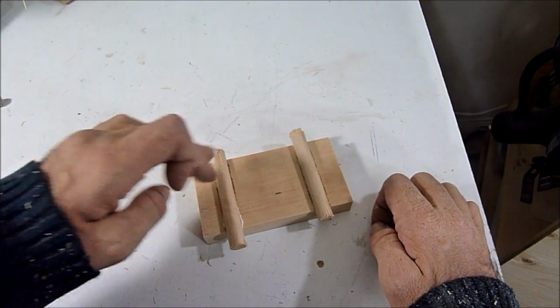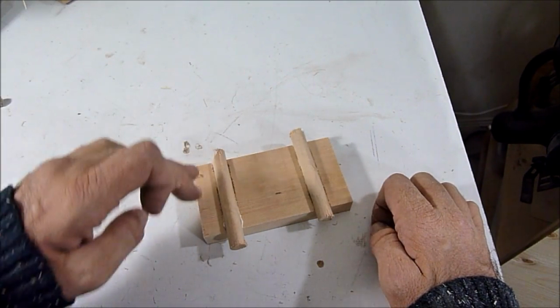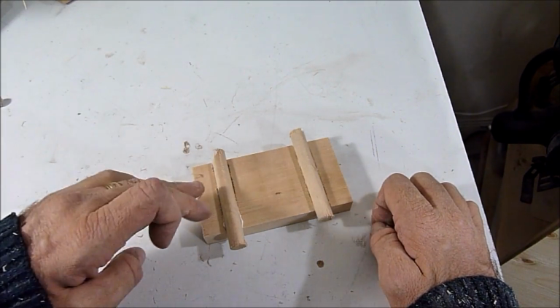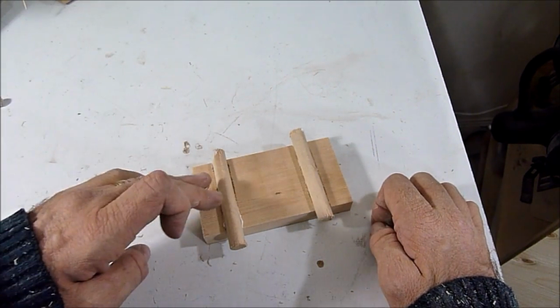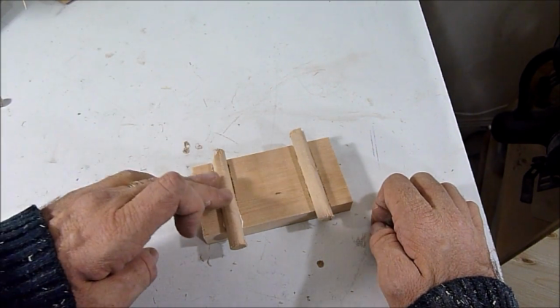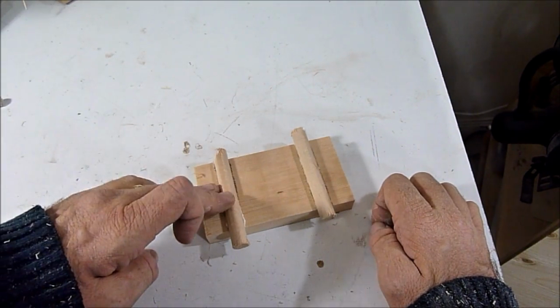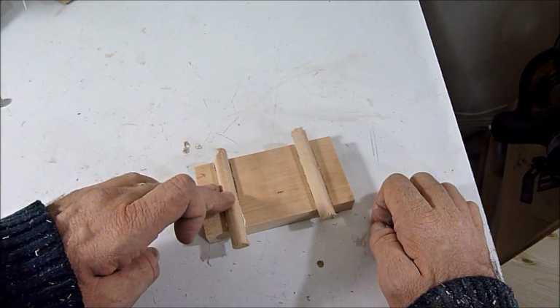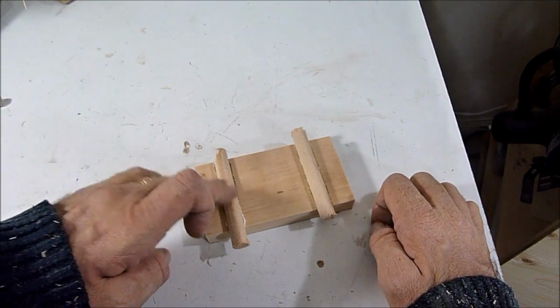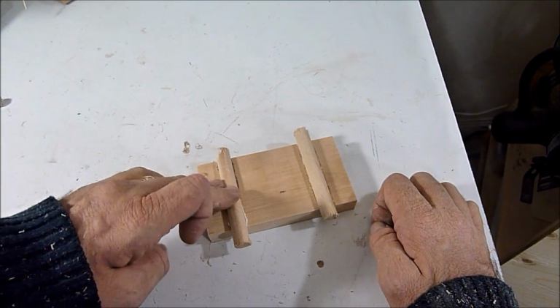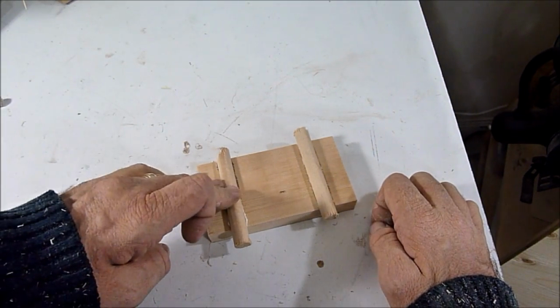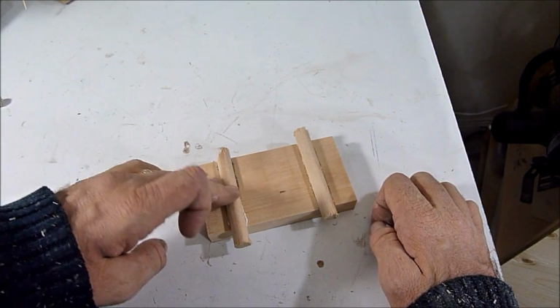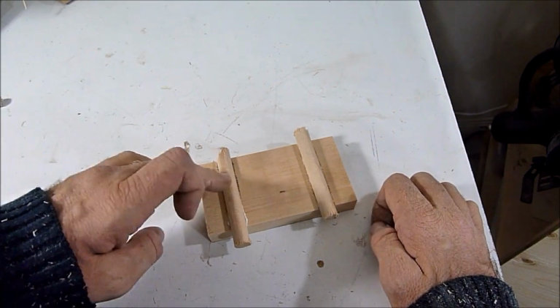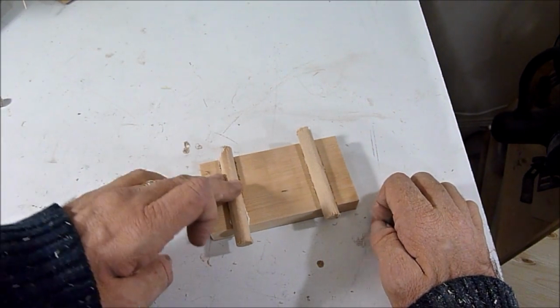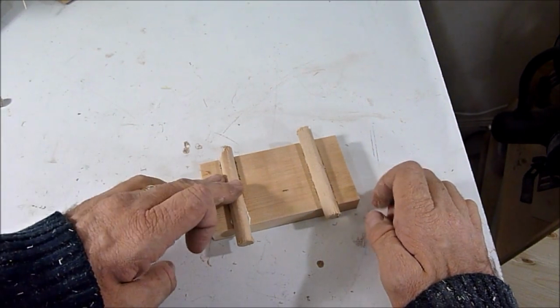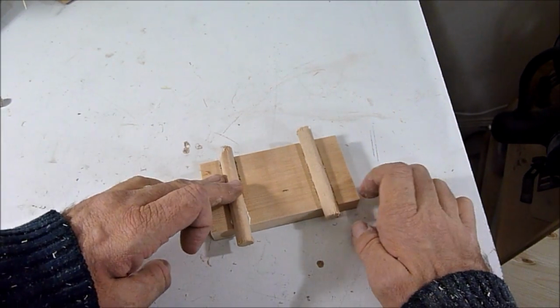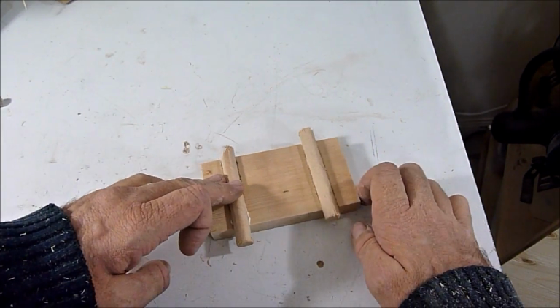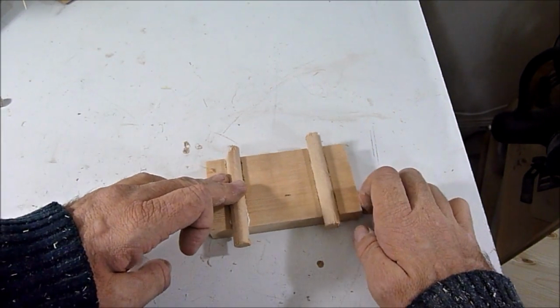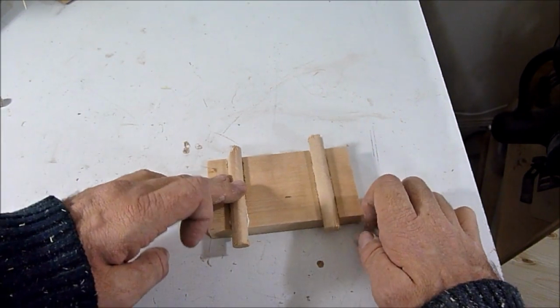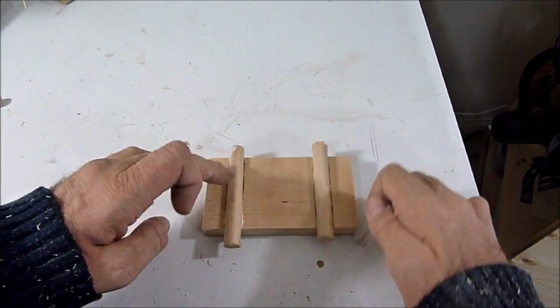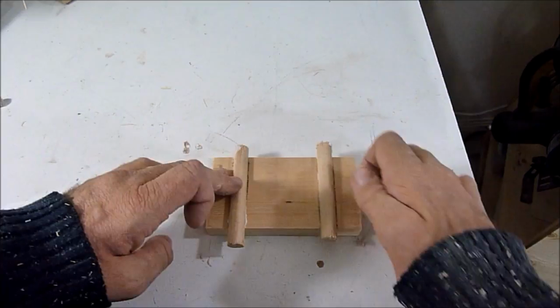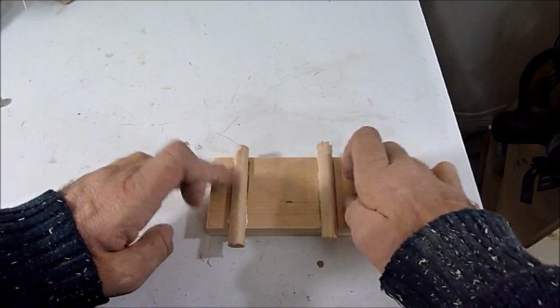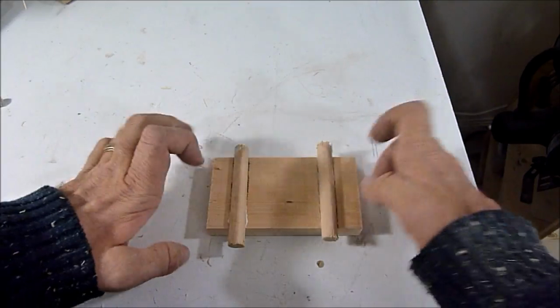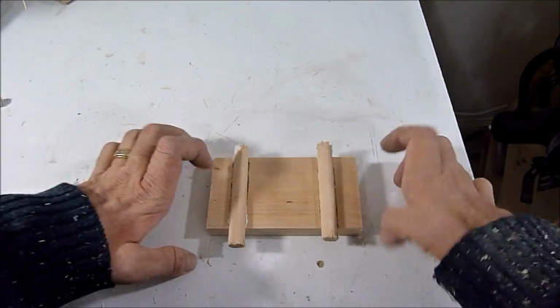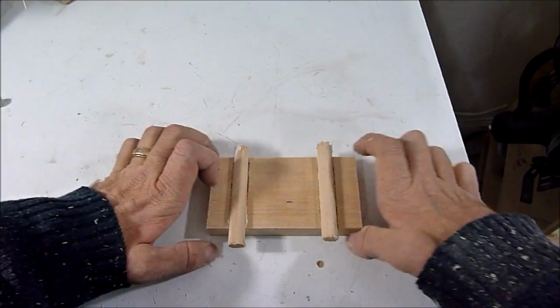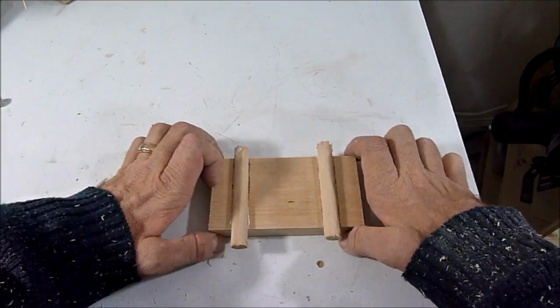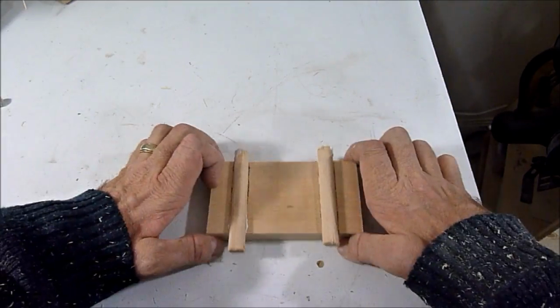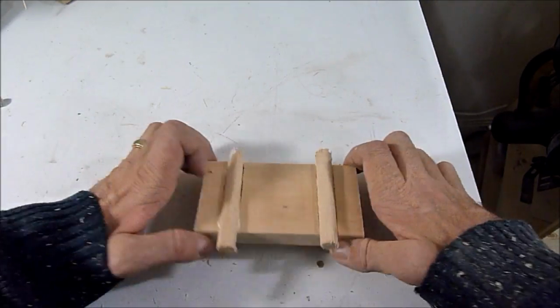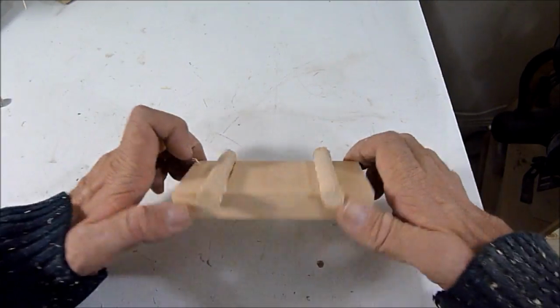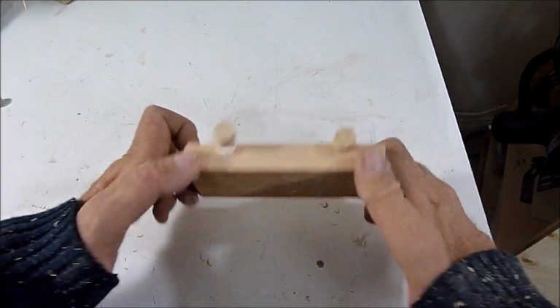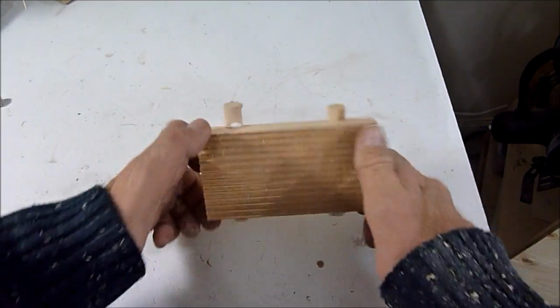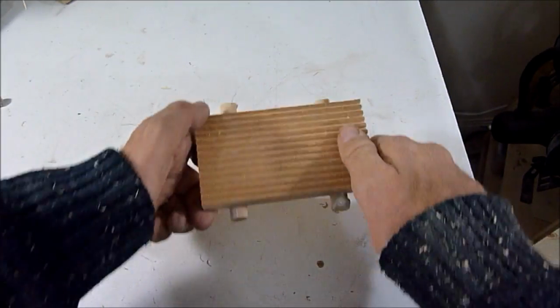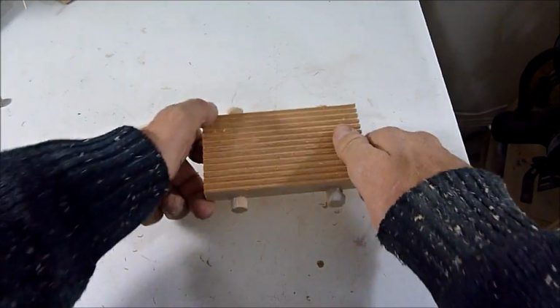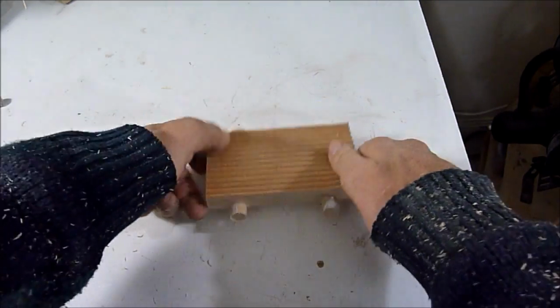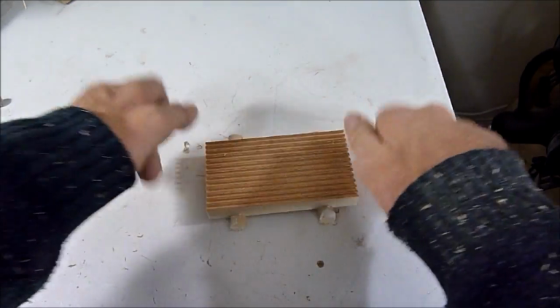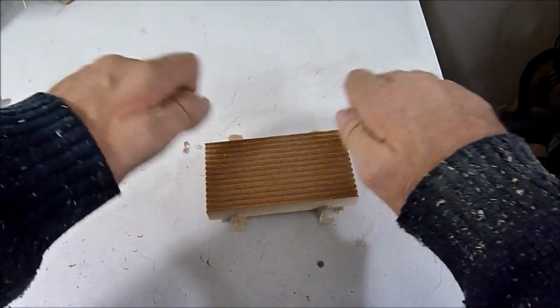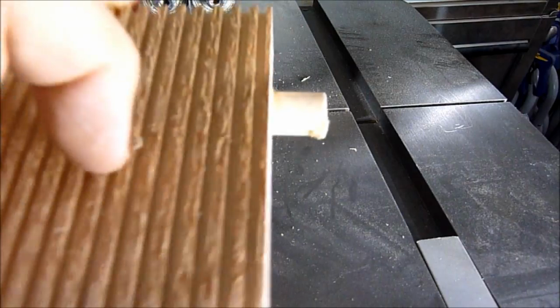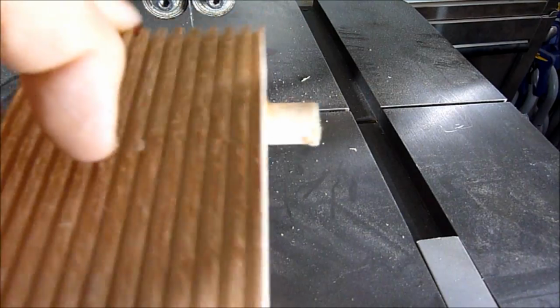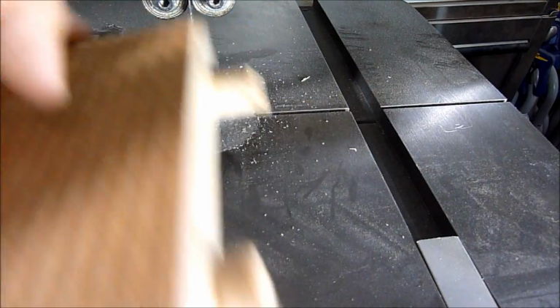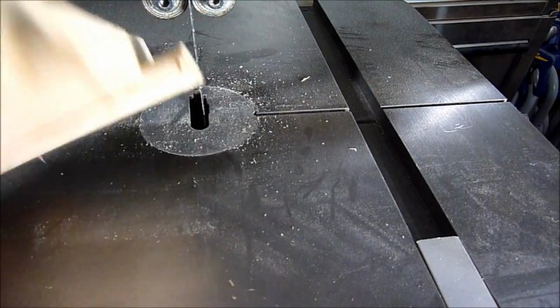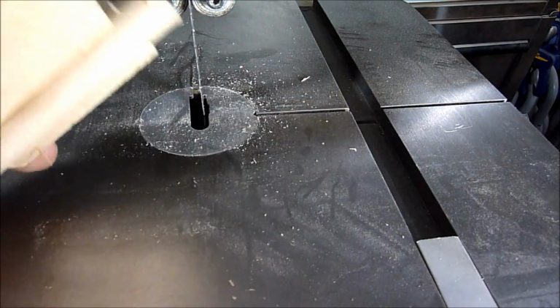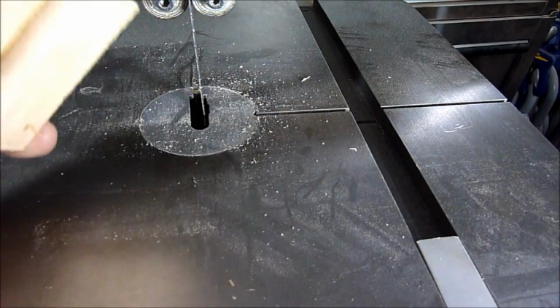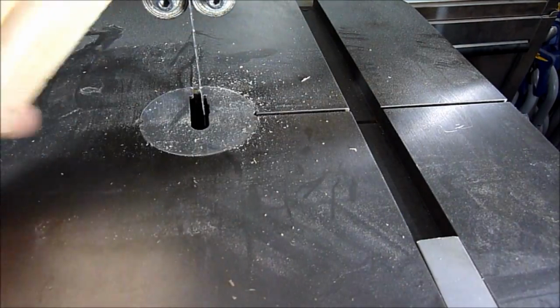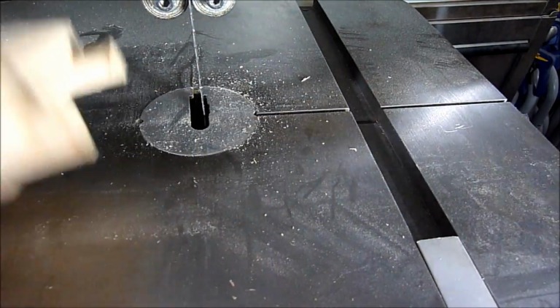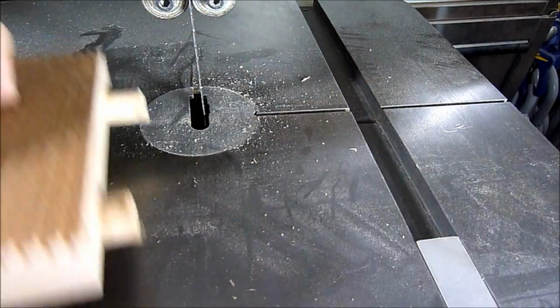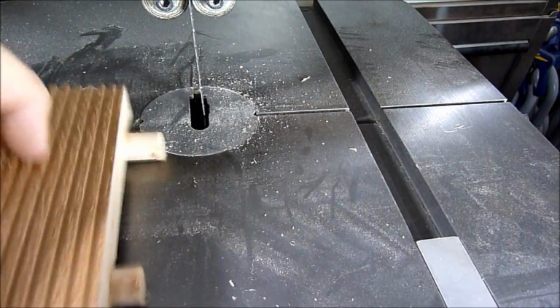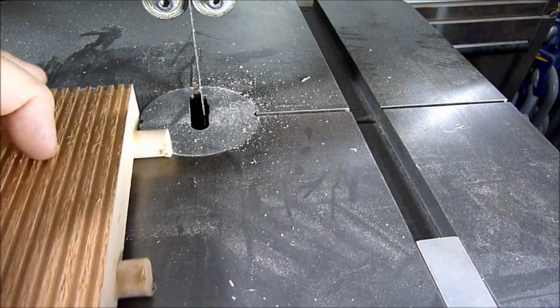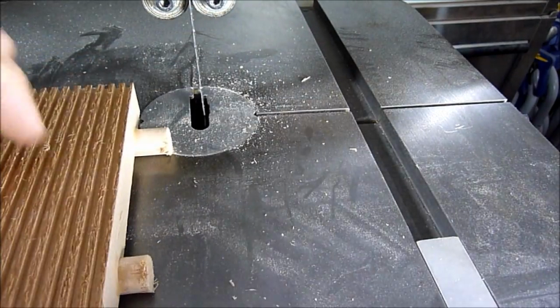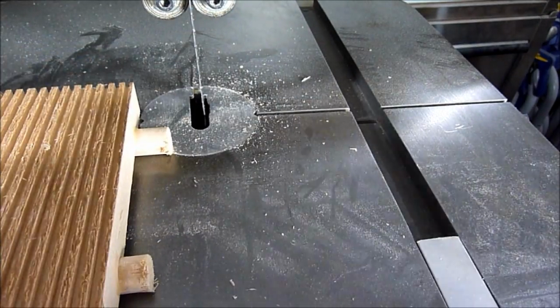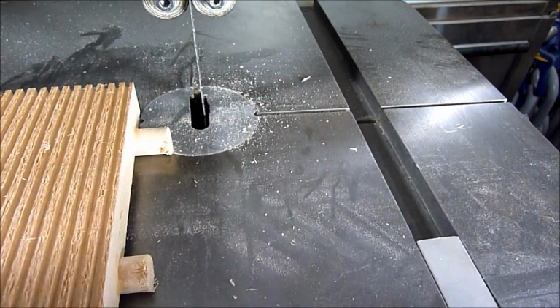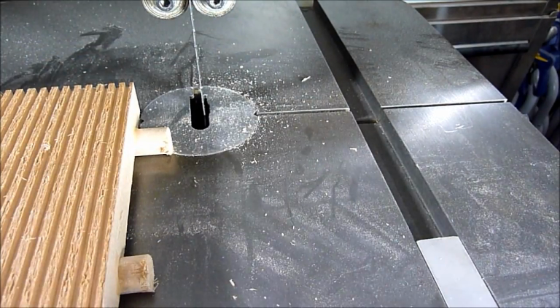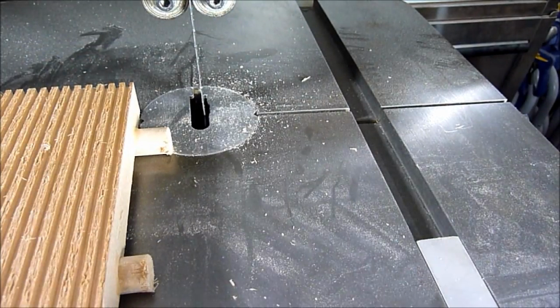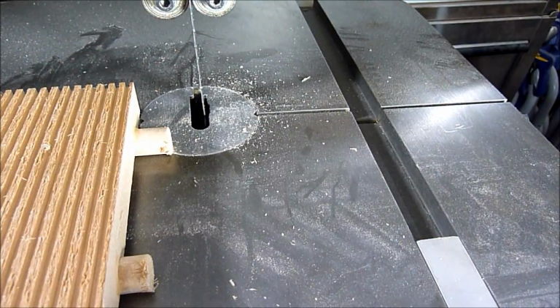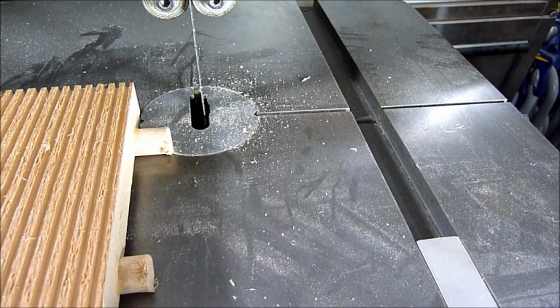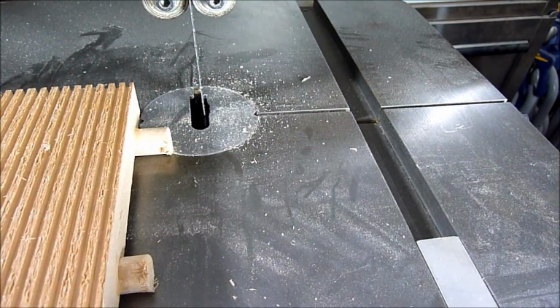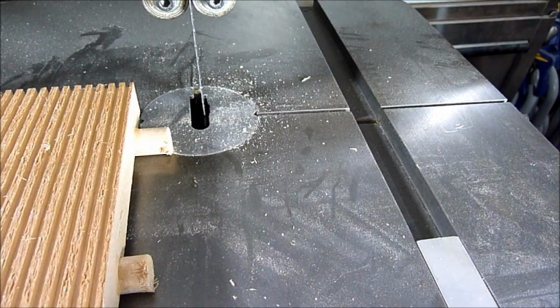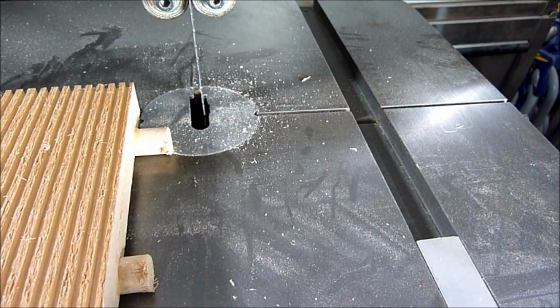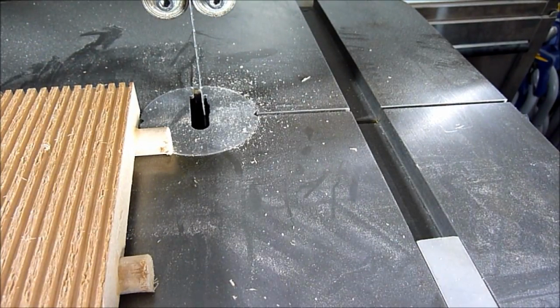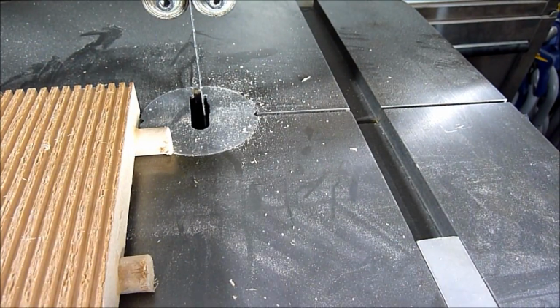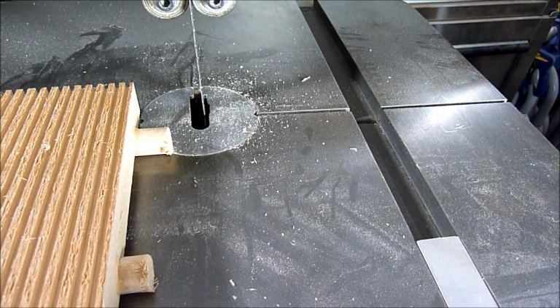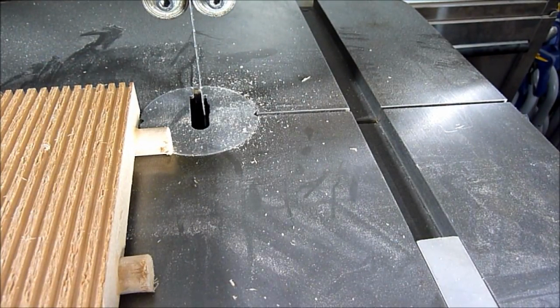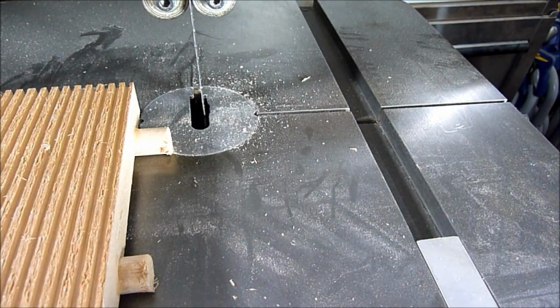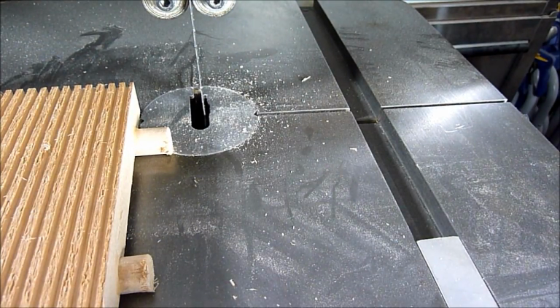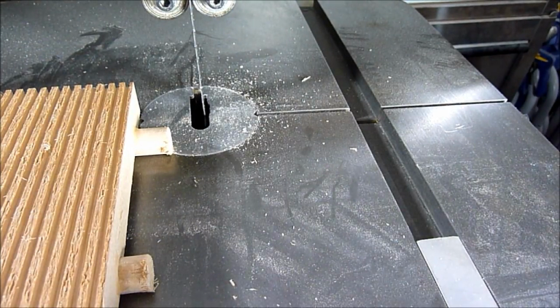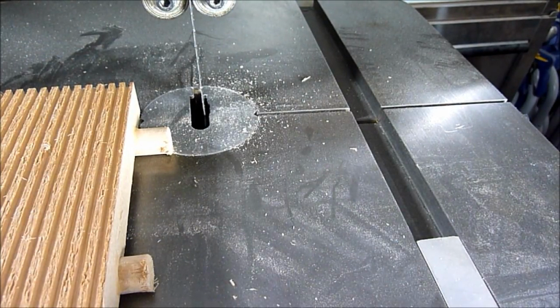The glue is dry and now I can trim them on the bandsaw.